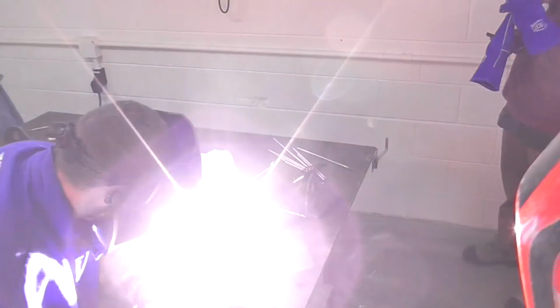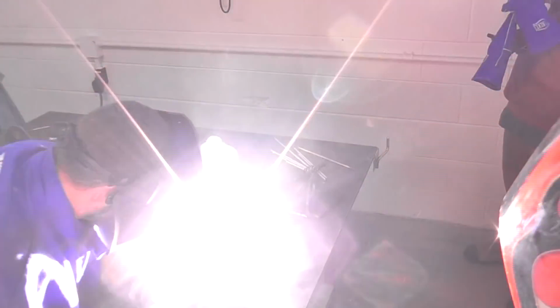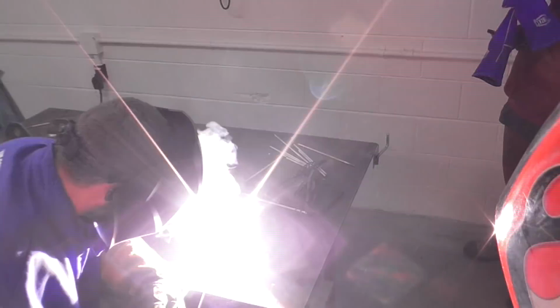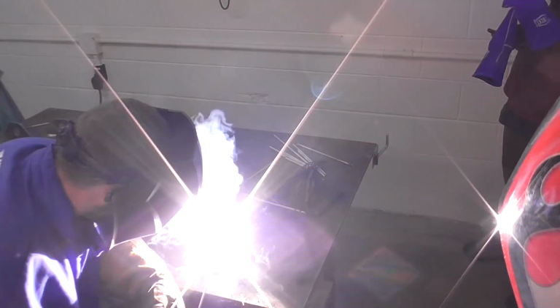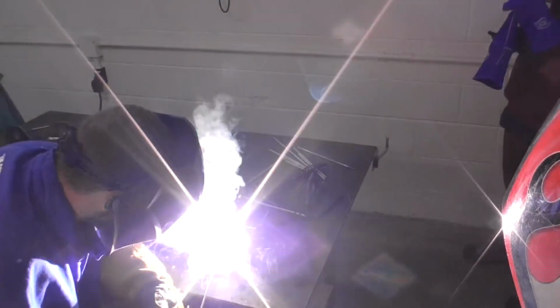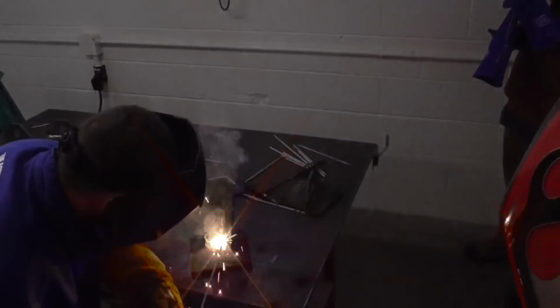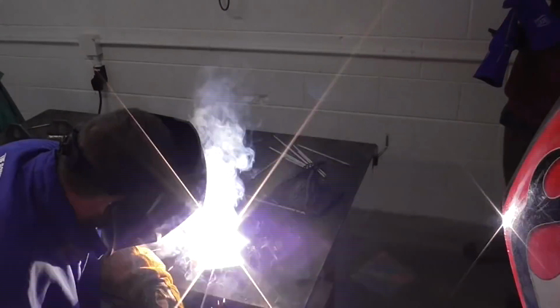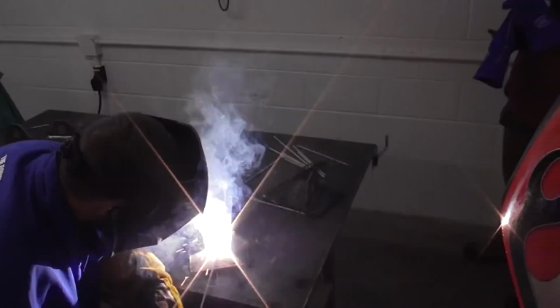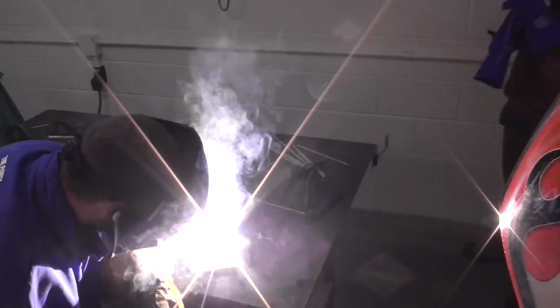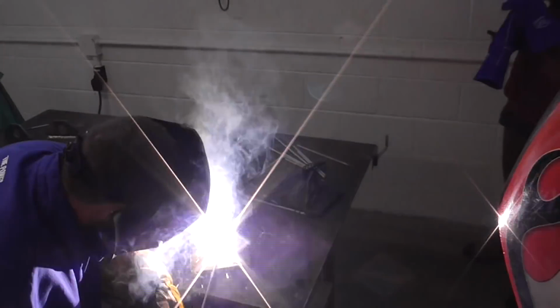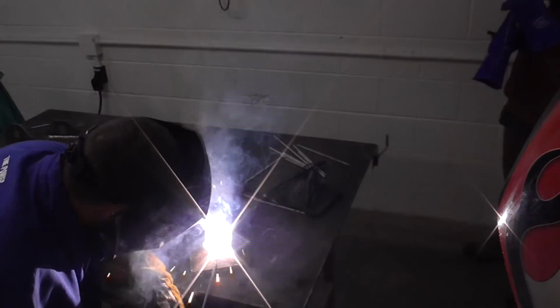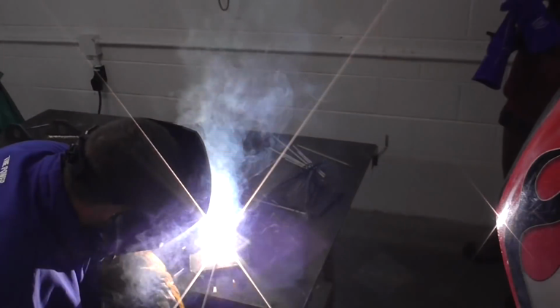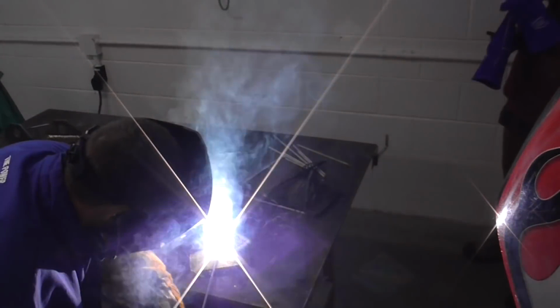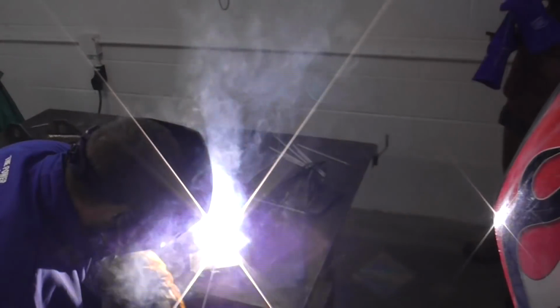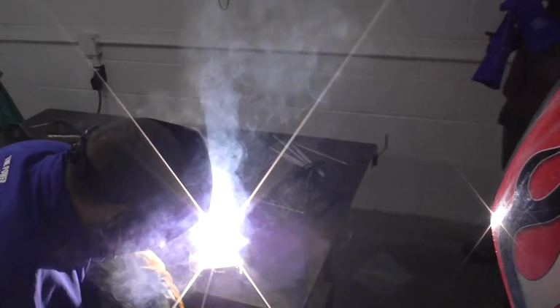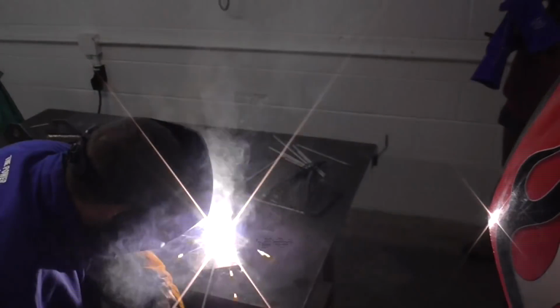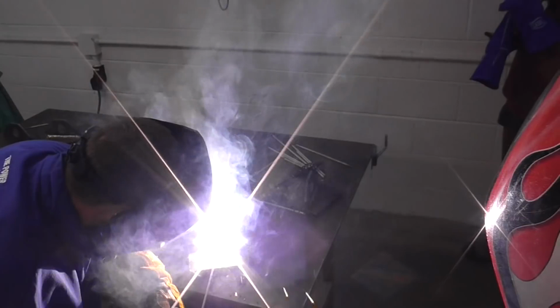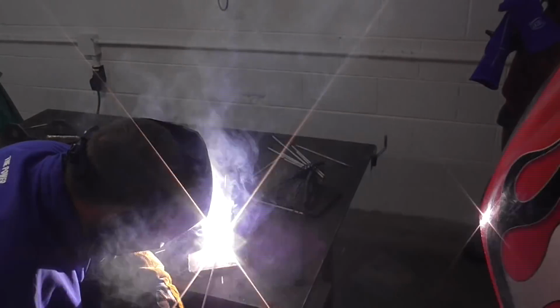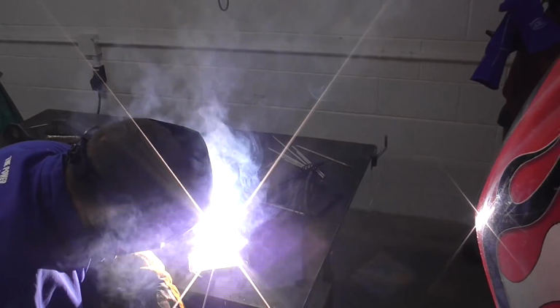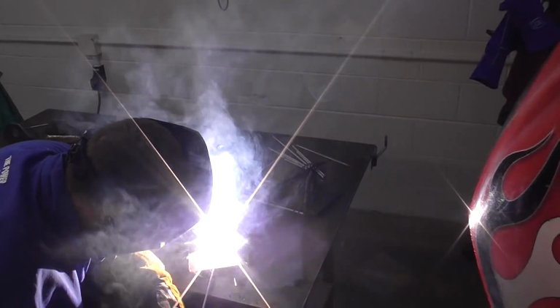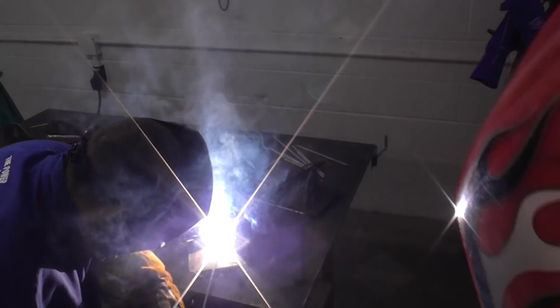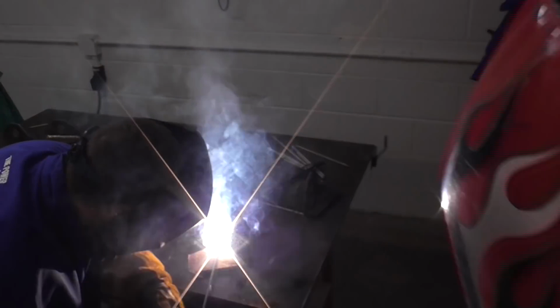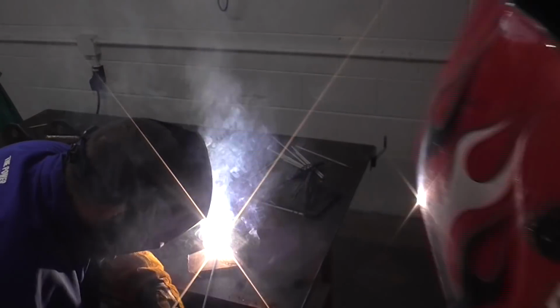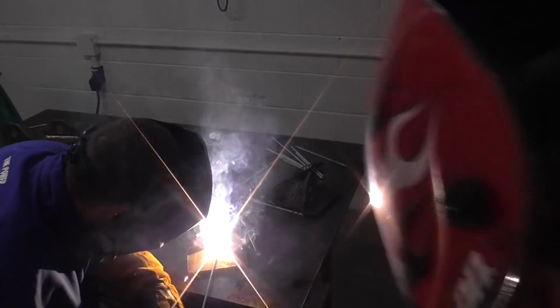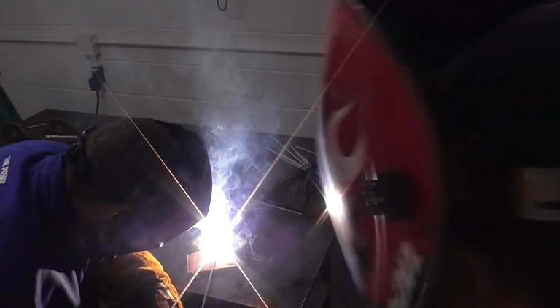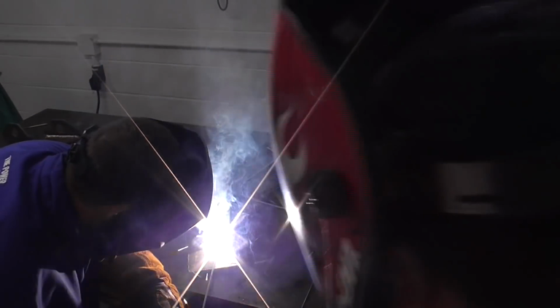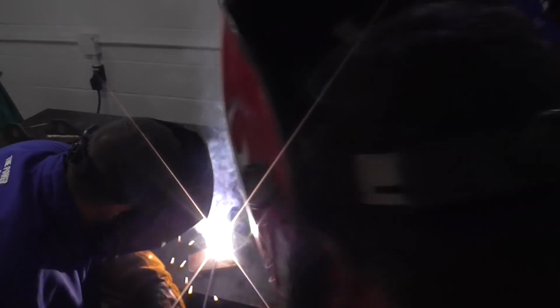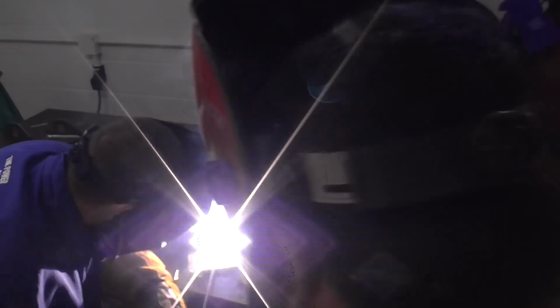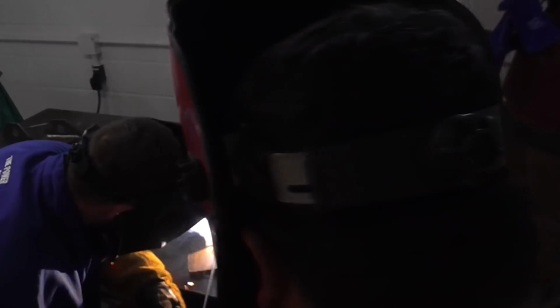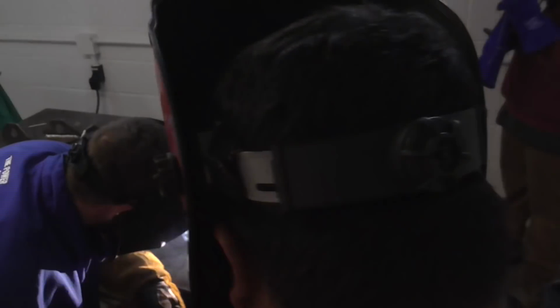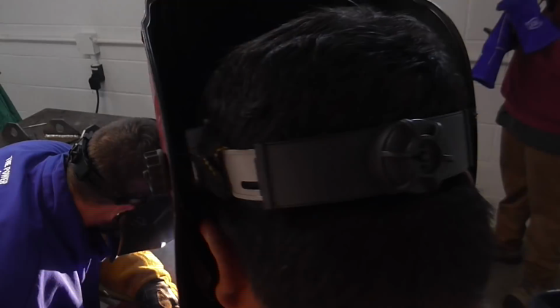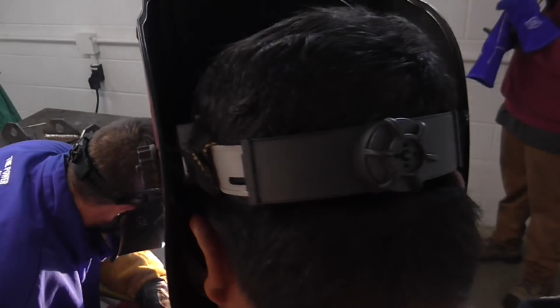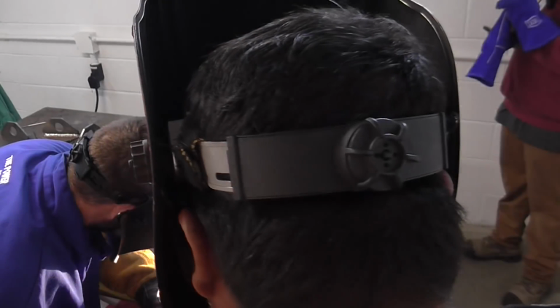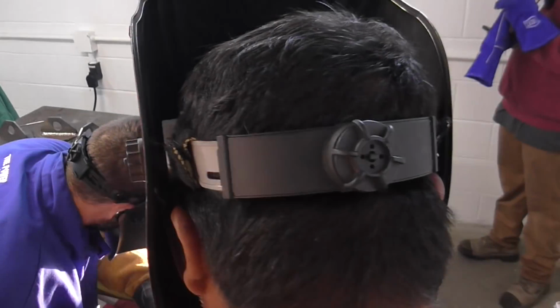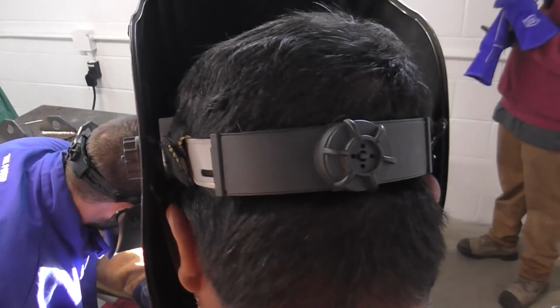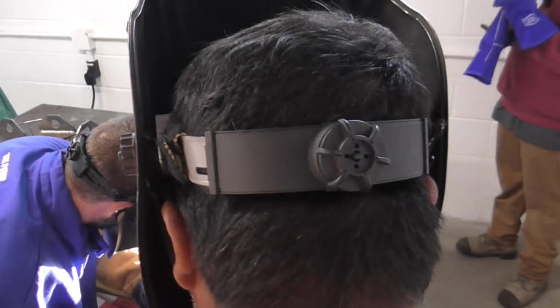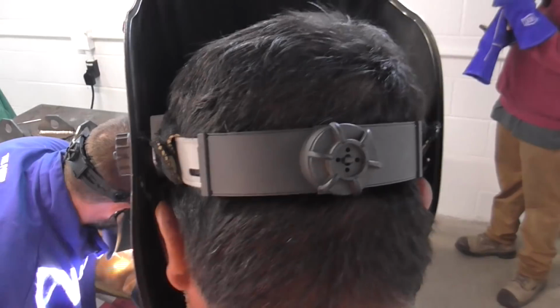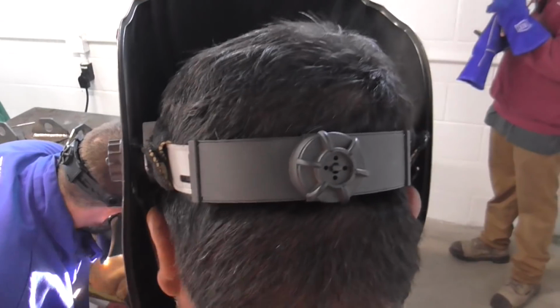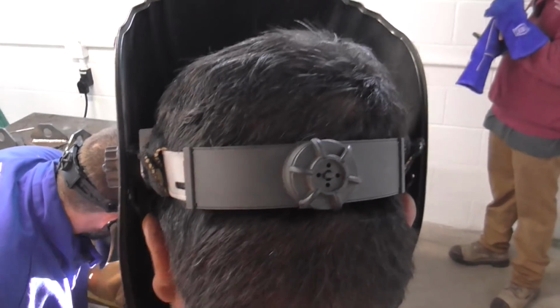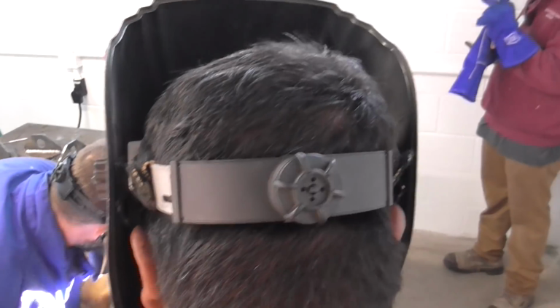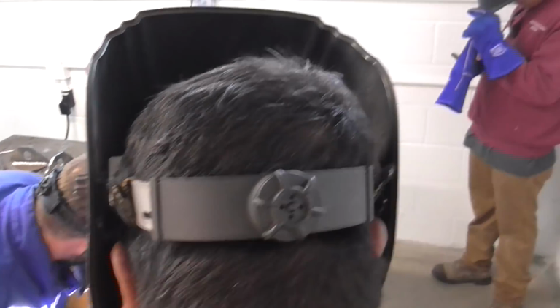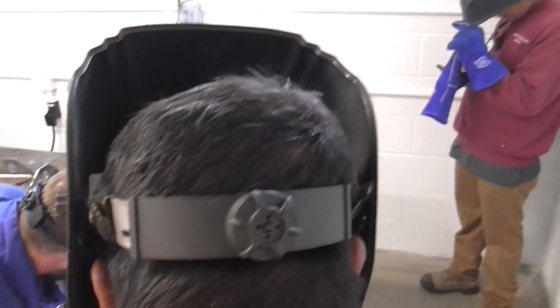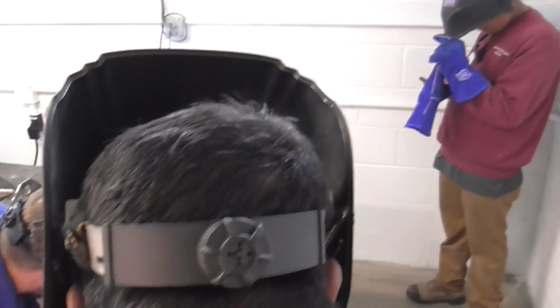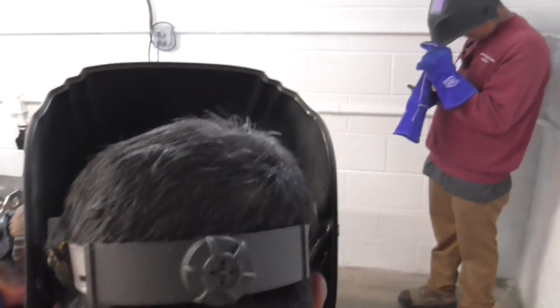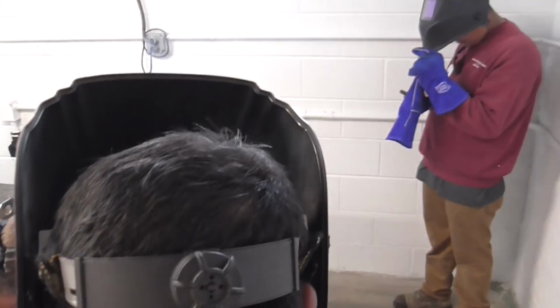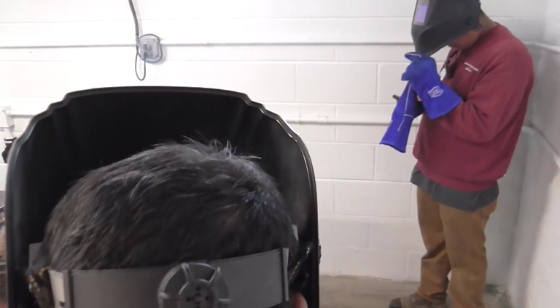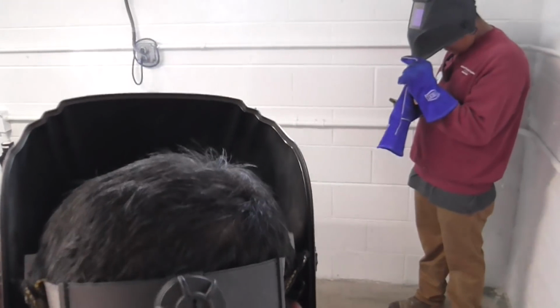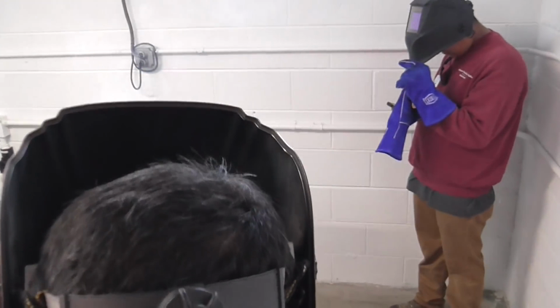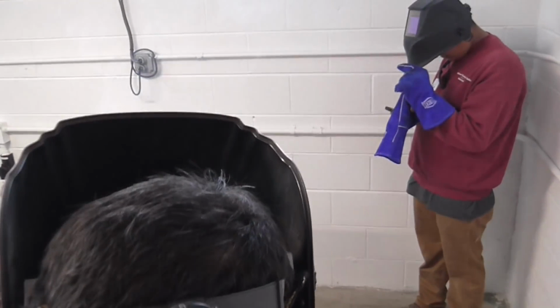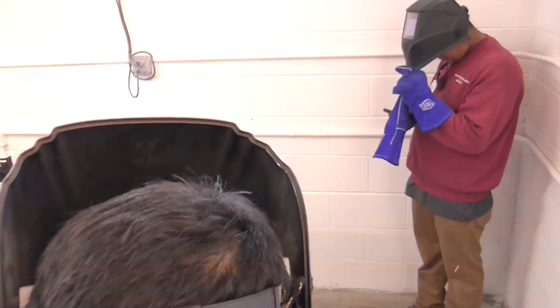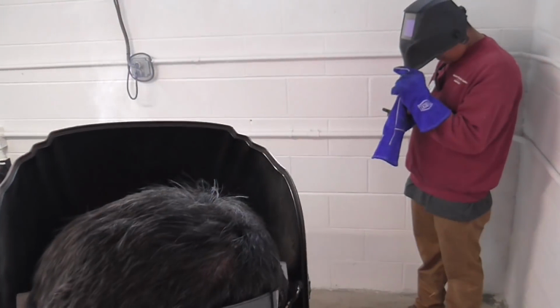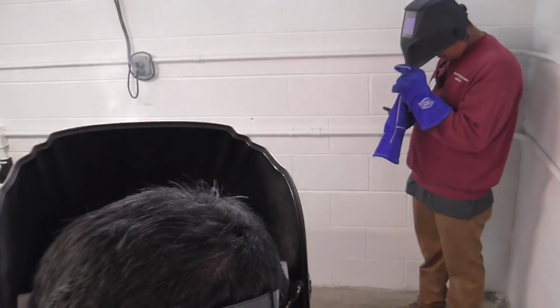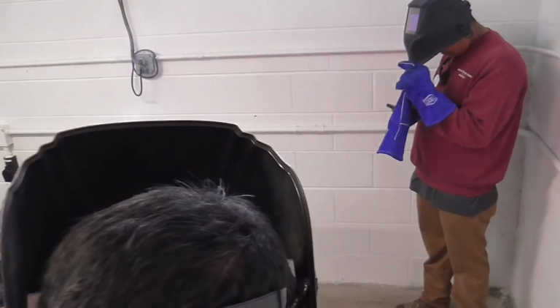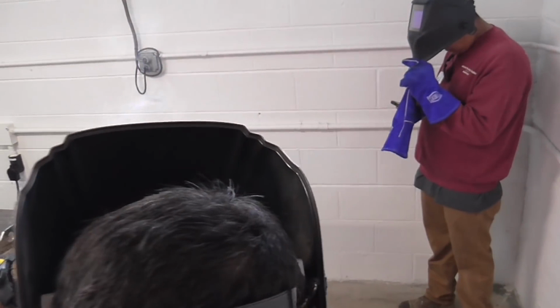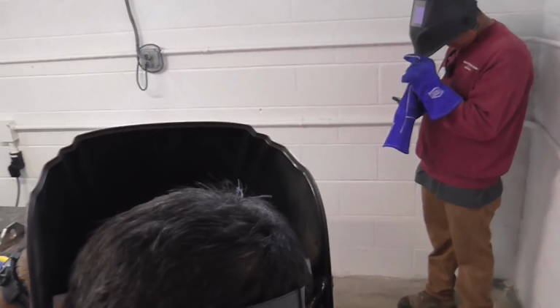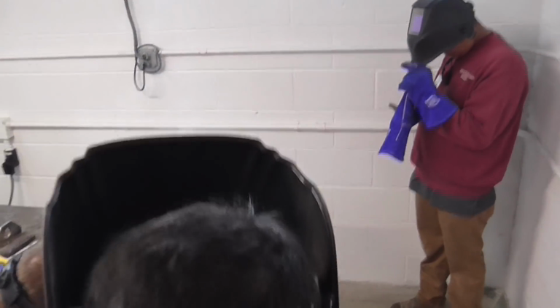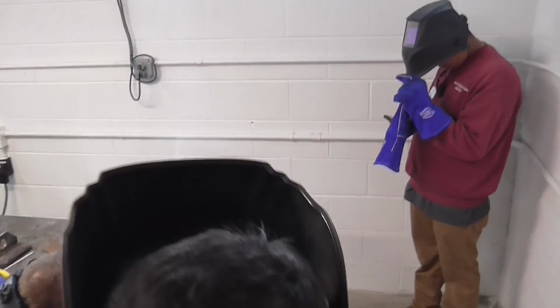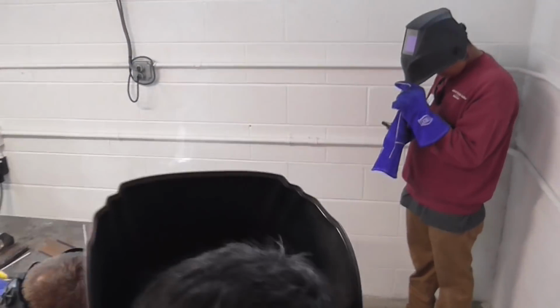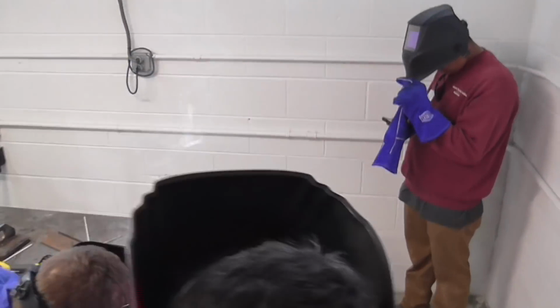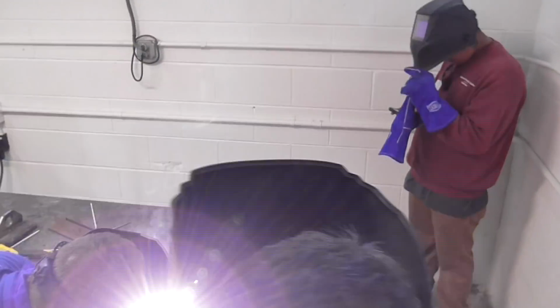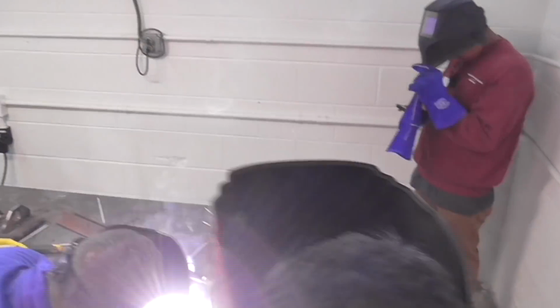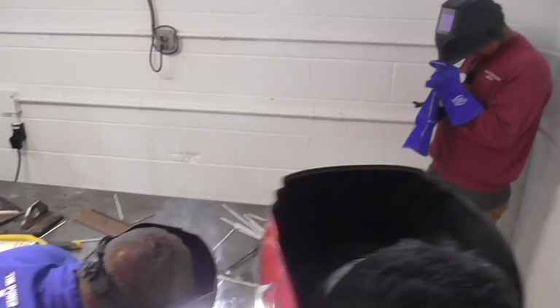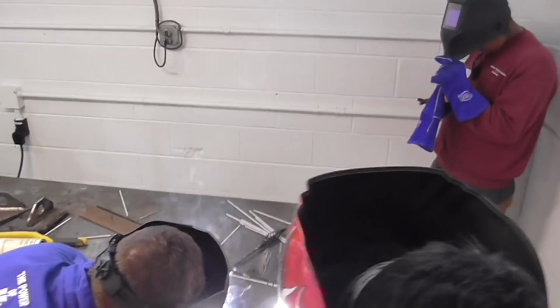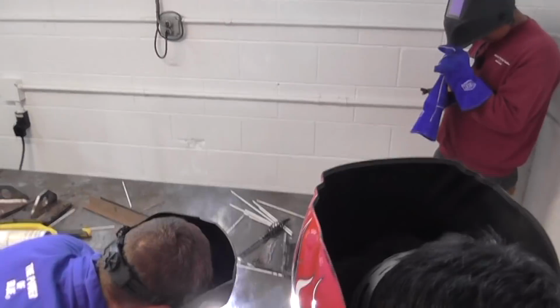Students came here with all different background levels, so some of them got to try some vertical up welding with 7018 rods.